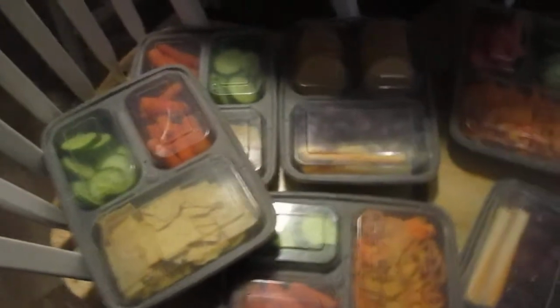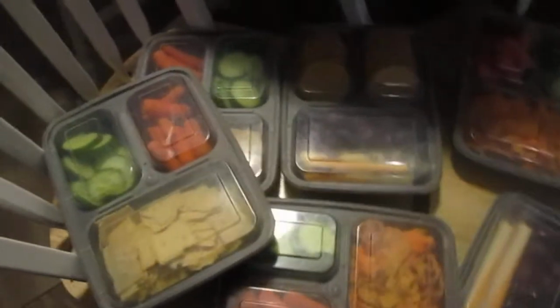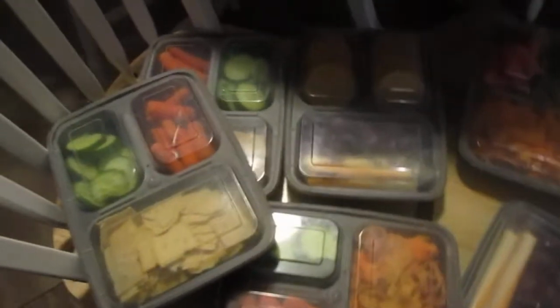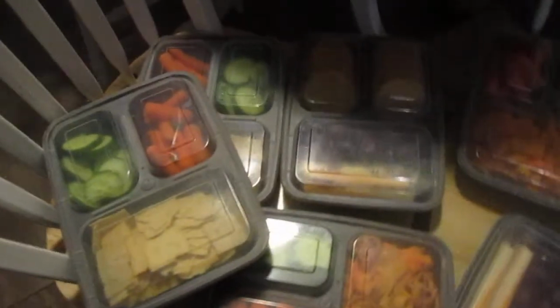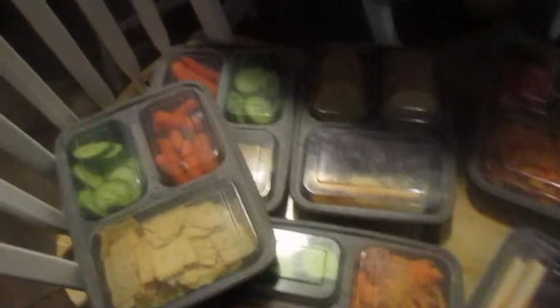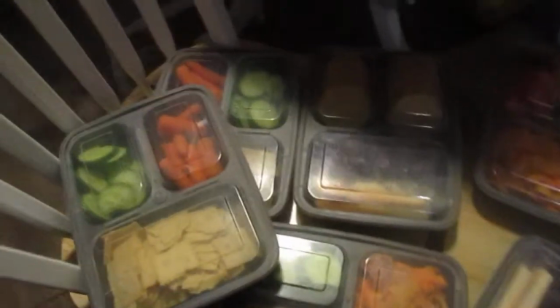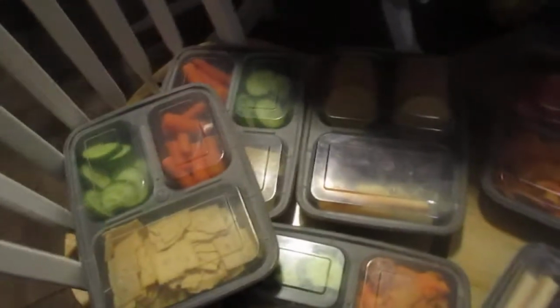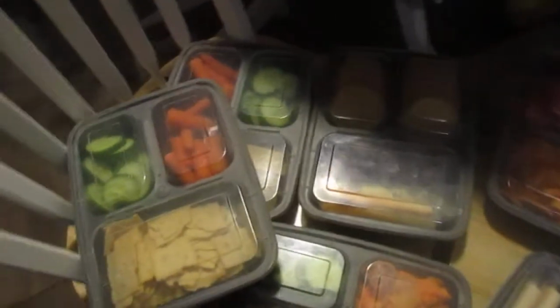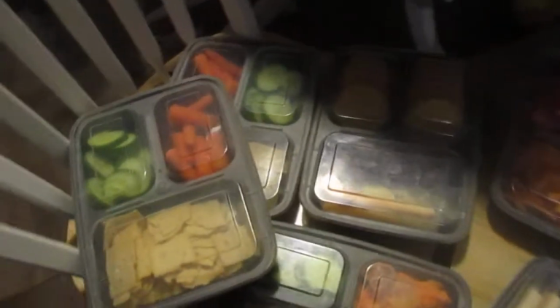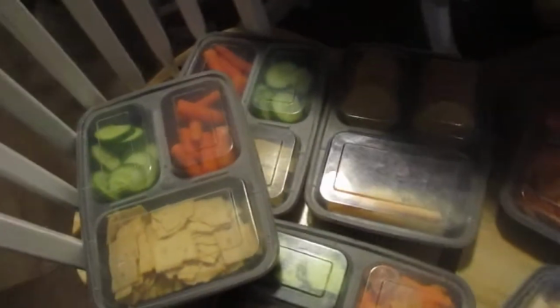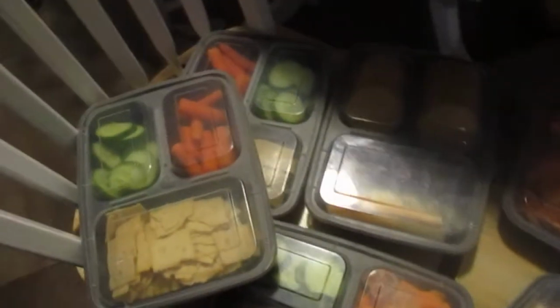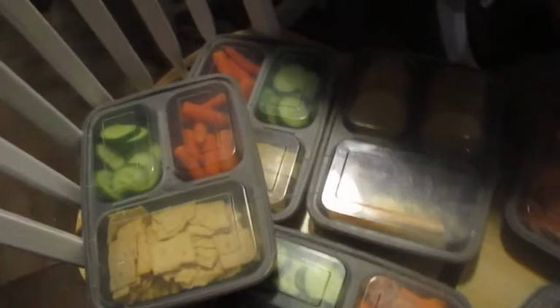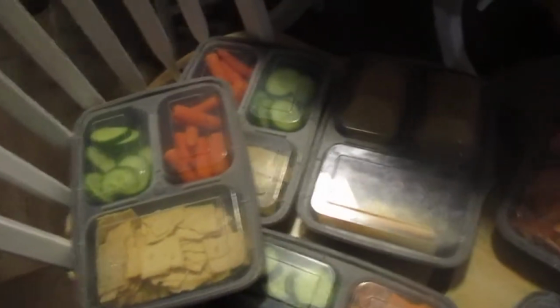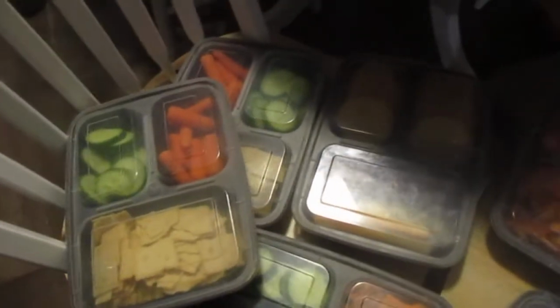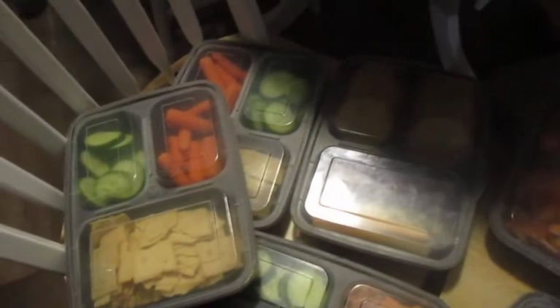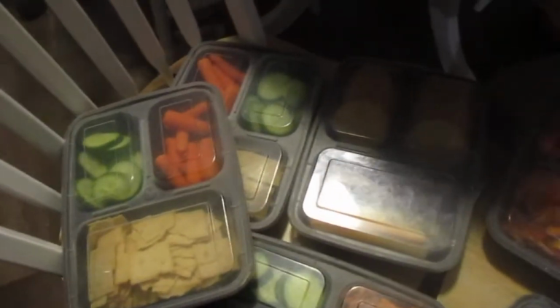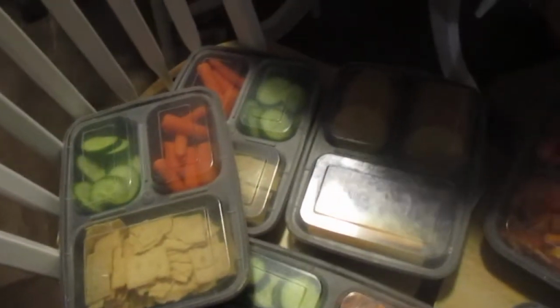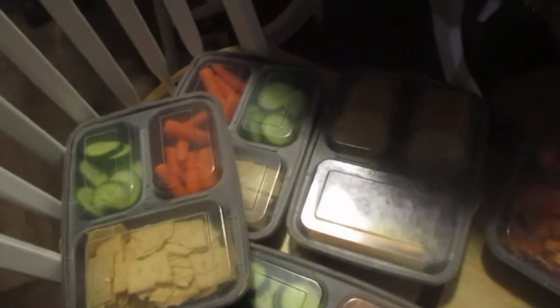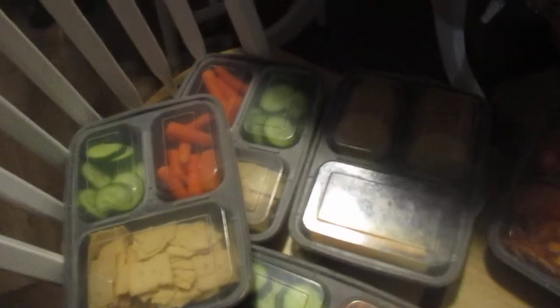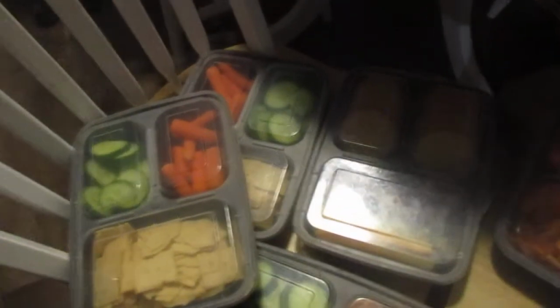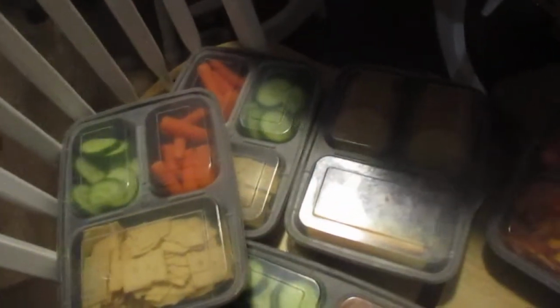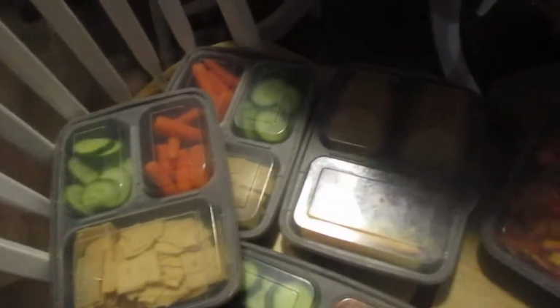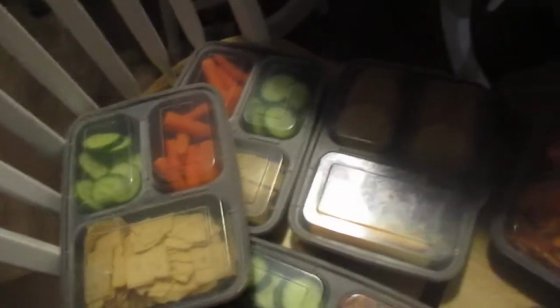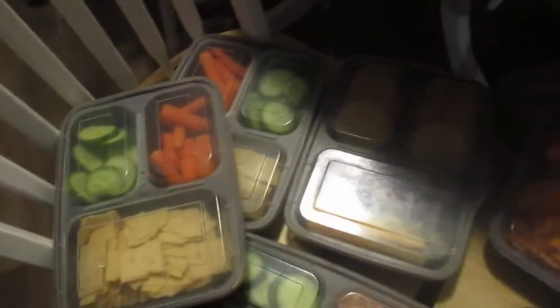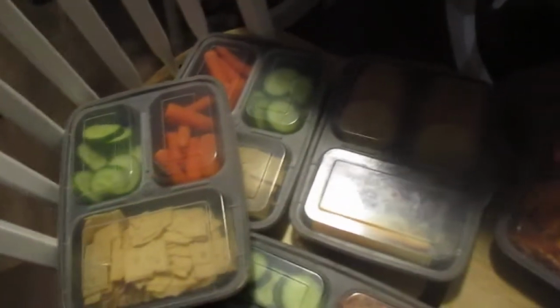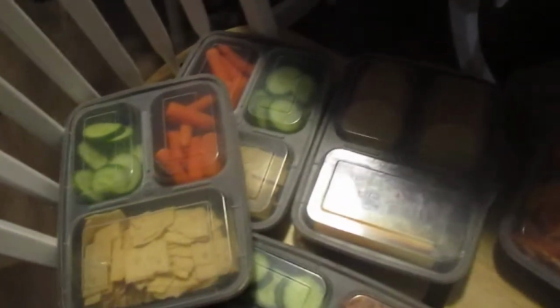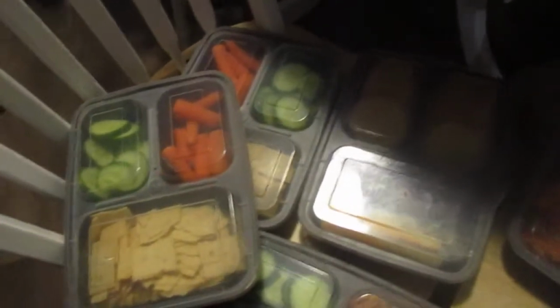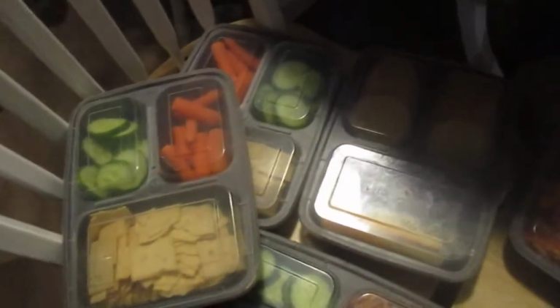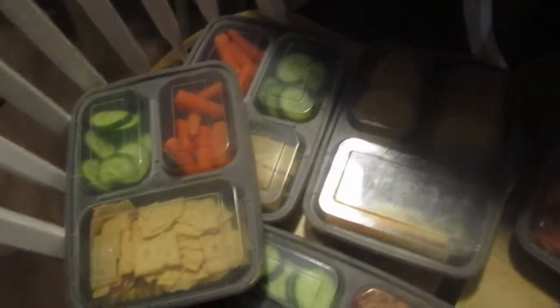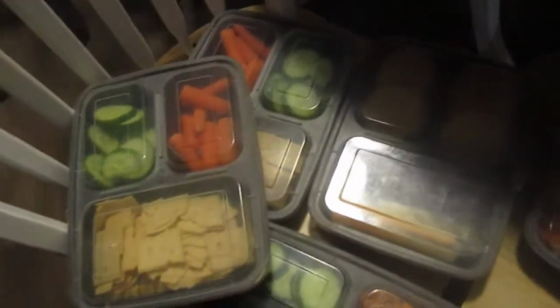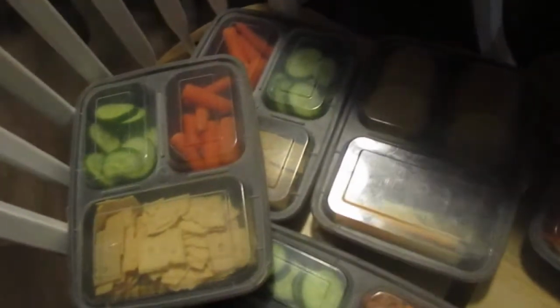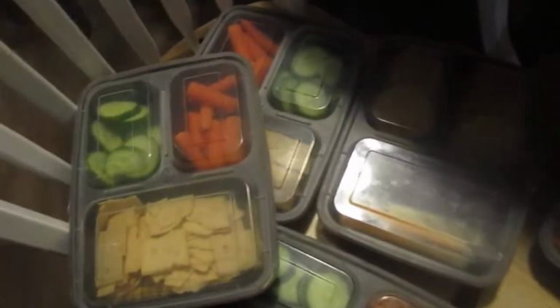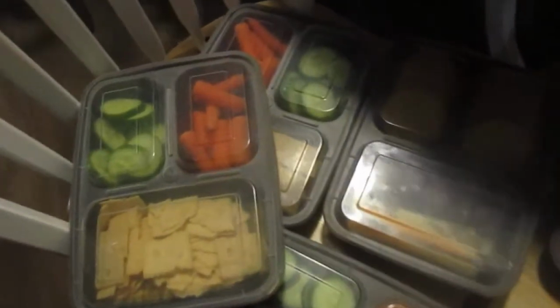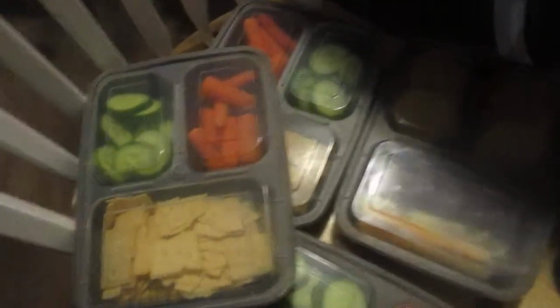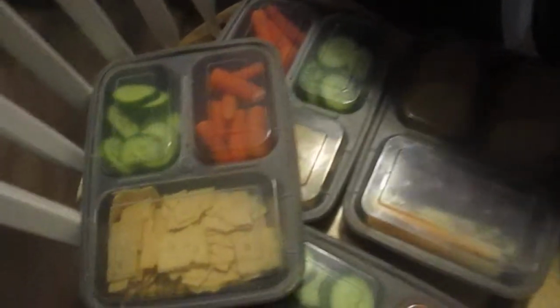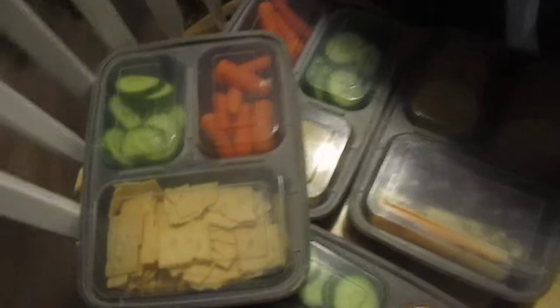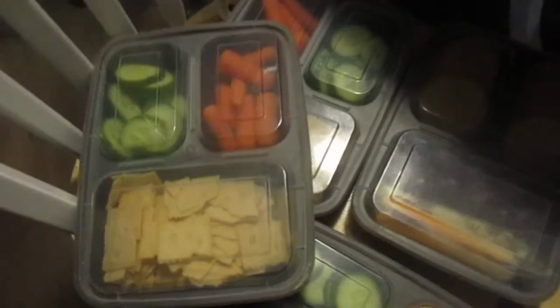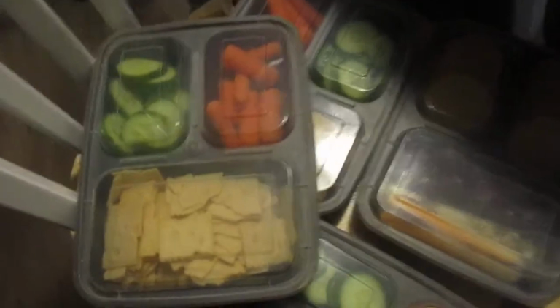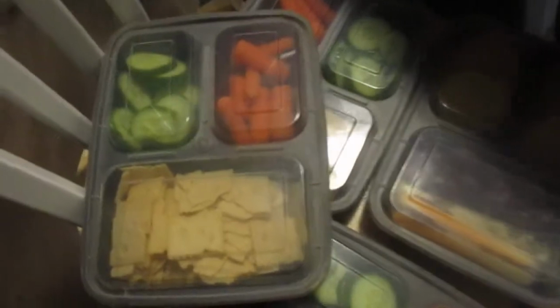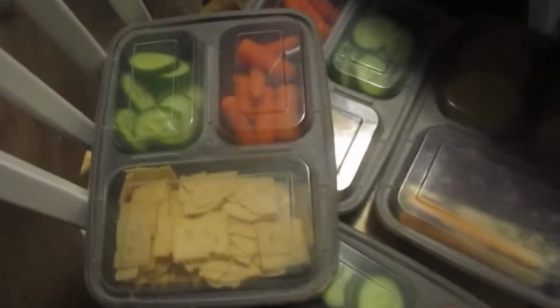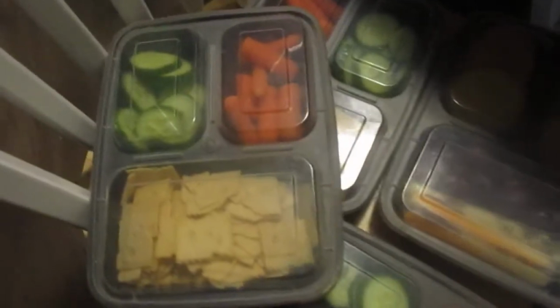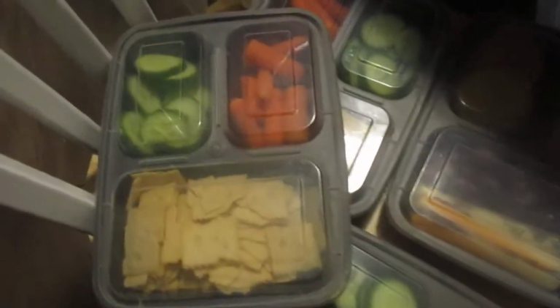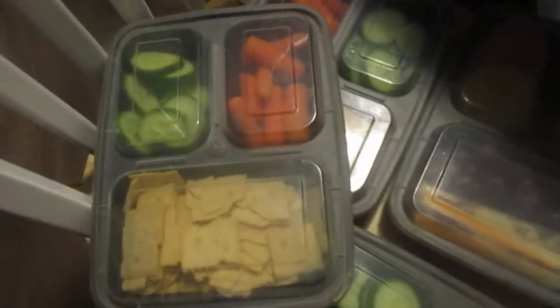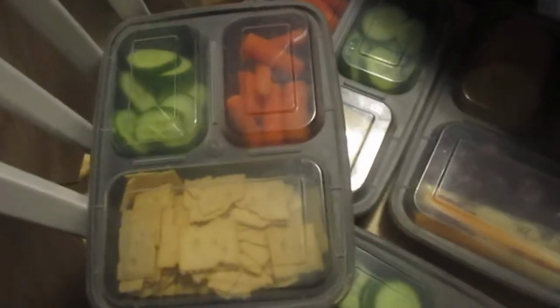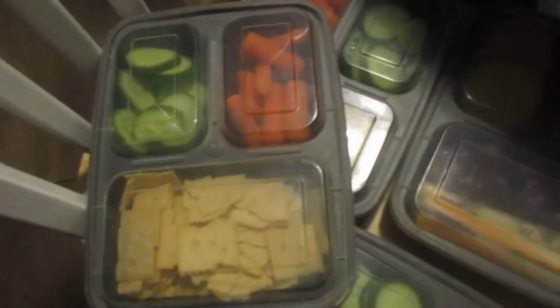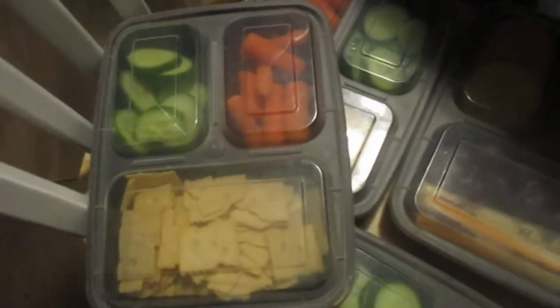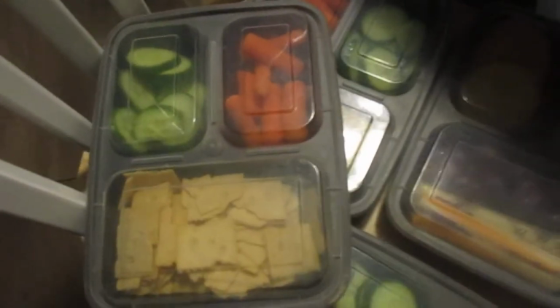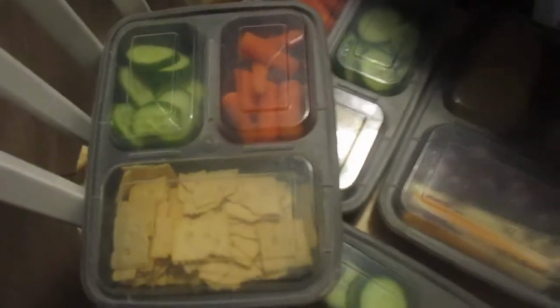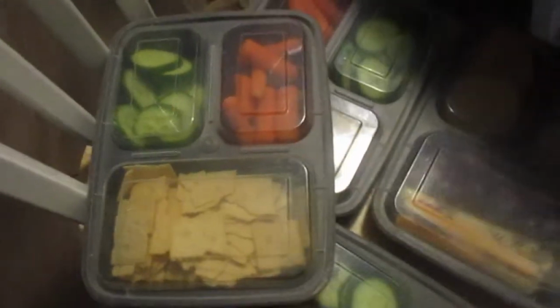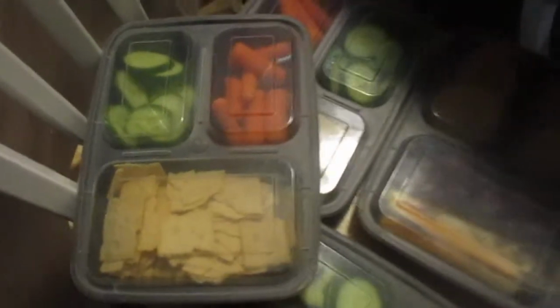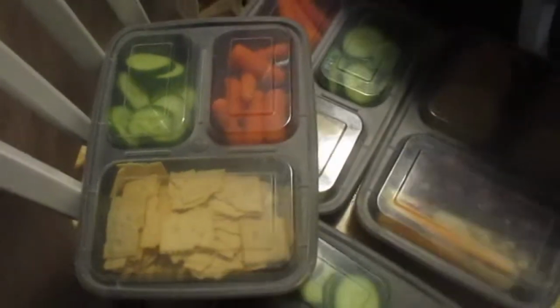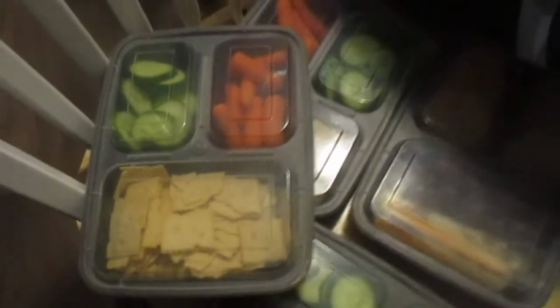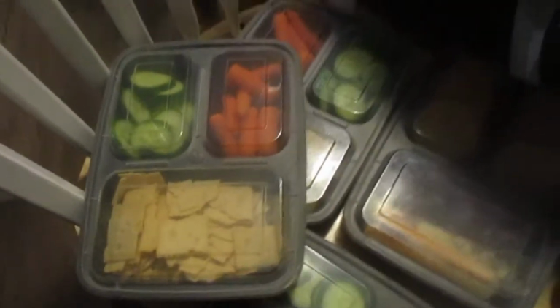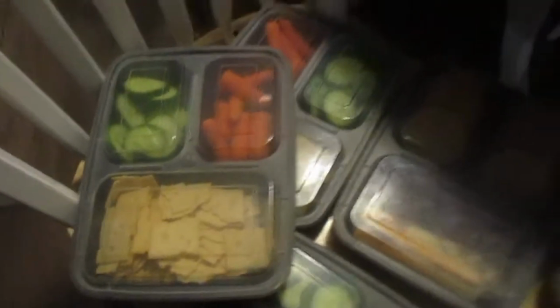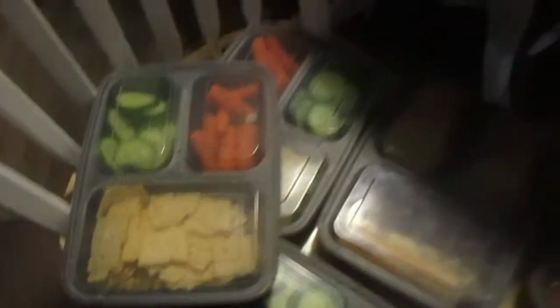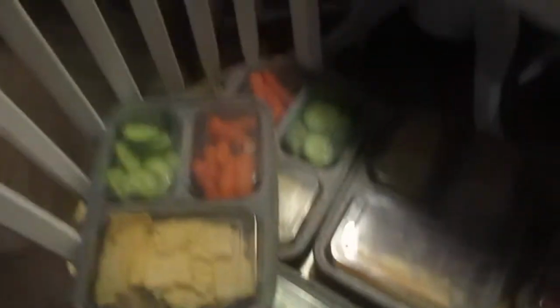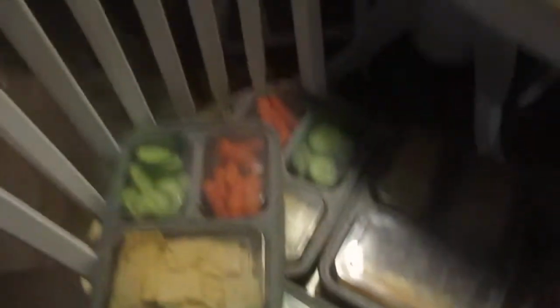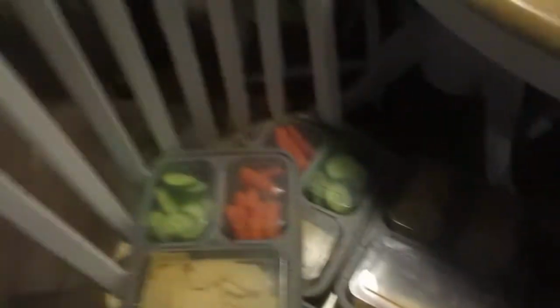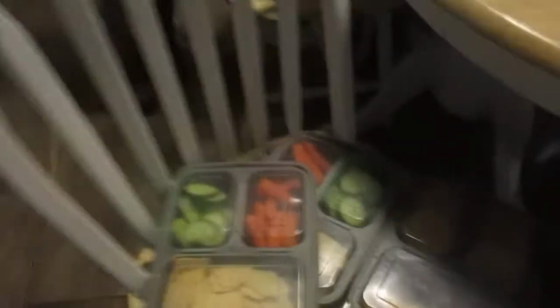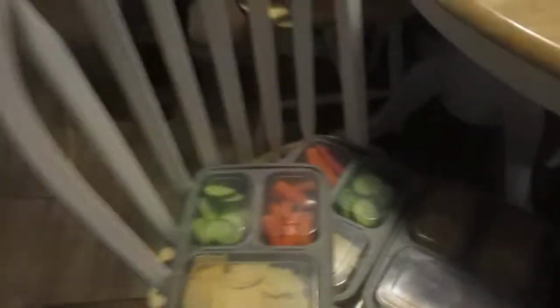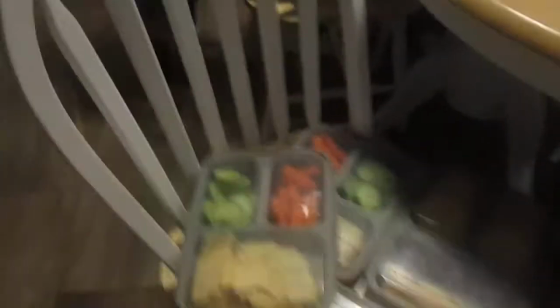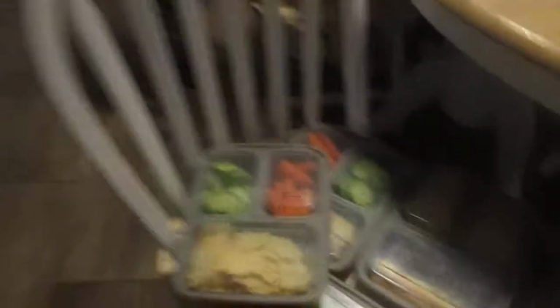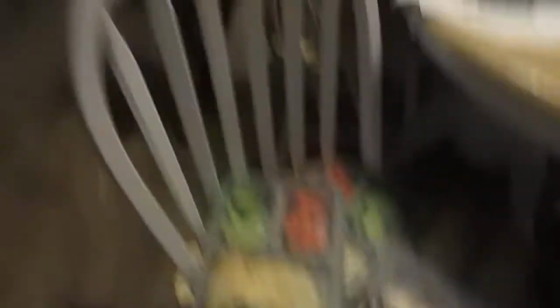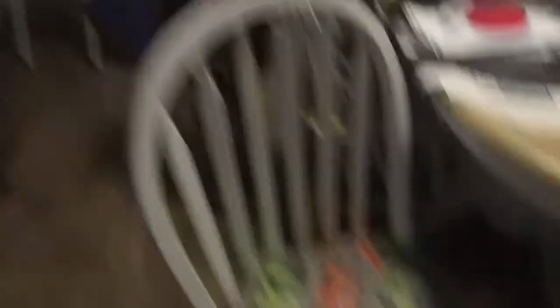So around lunchtime we pull them out and look forward to them. So what's some stuff we put in snack bins?